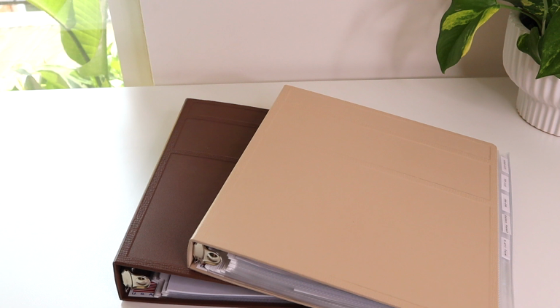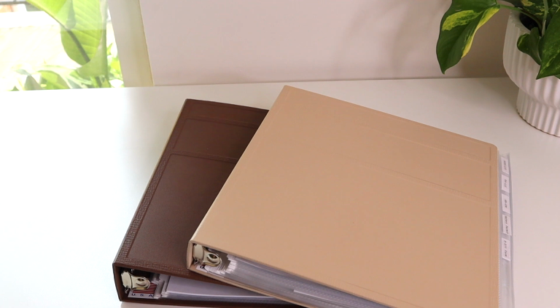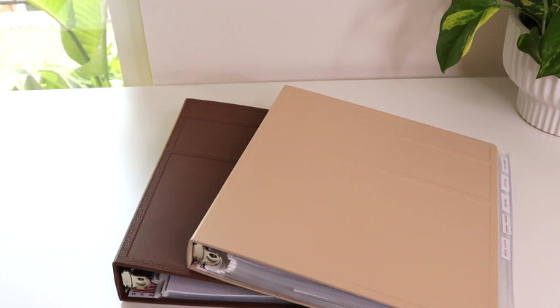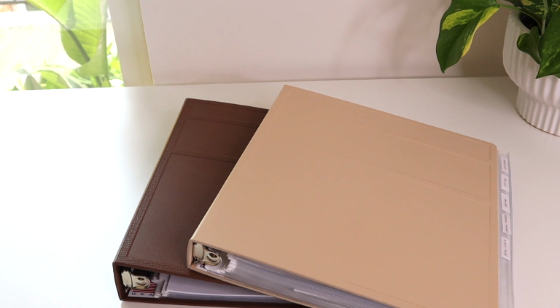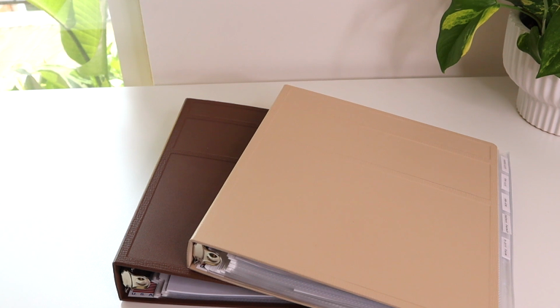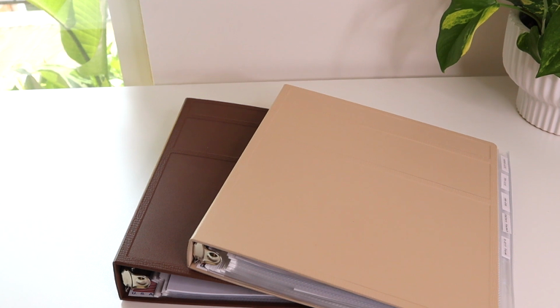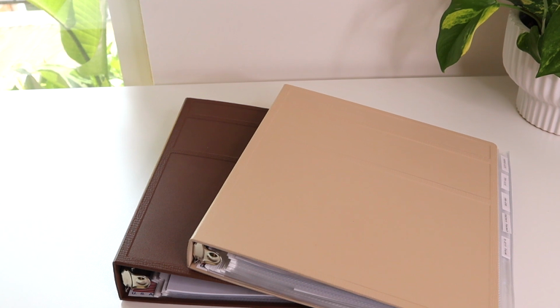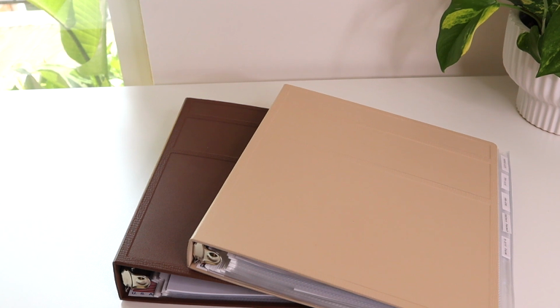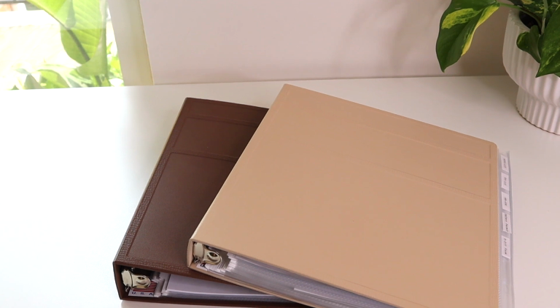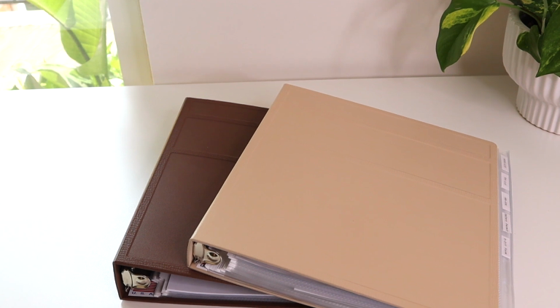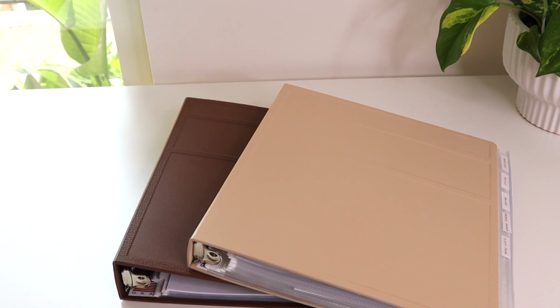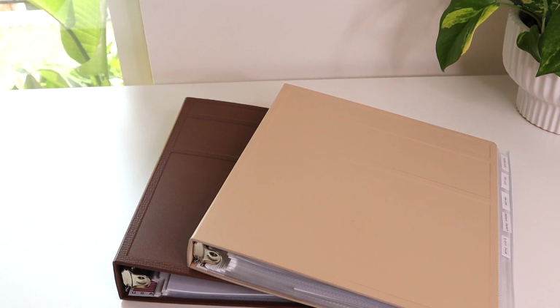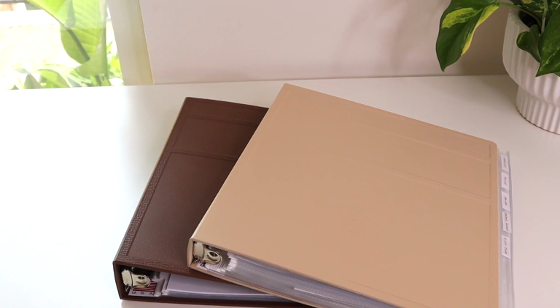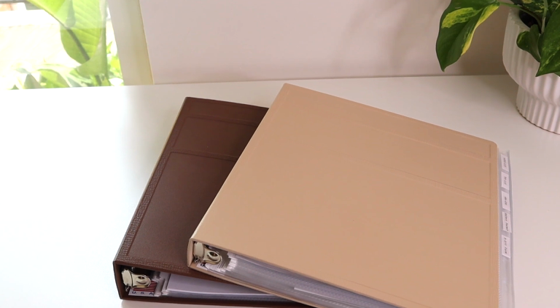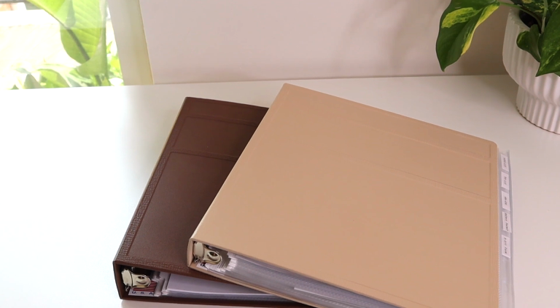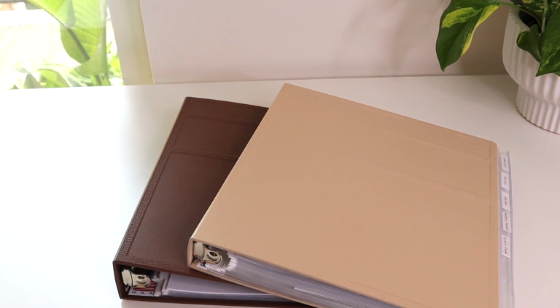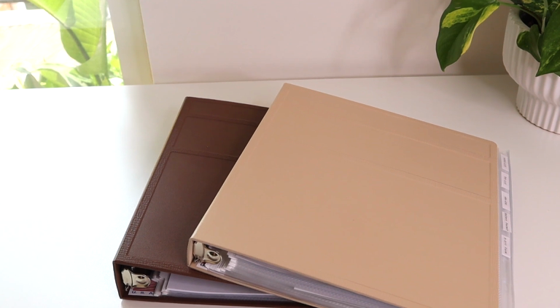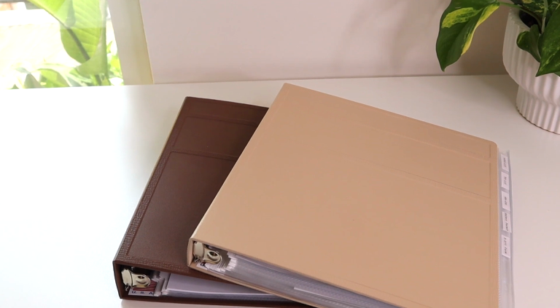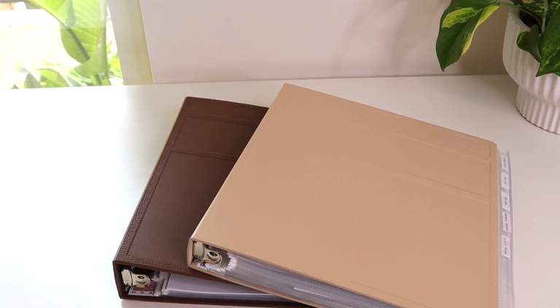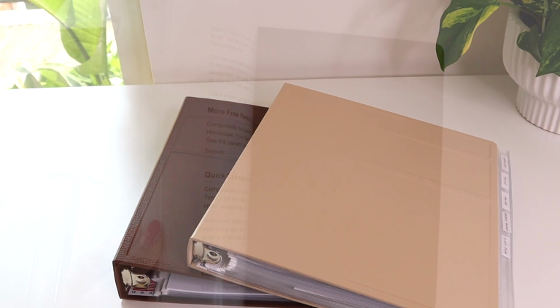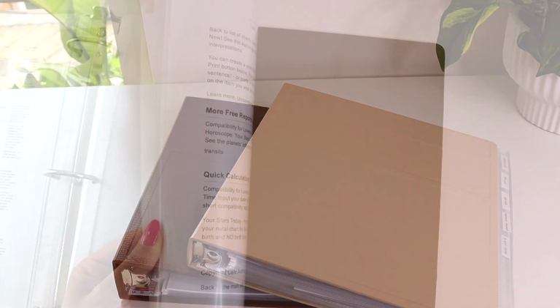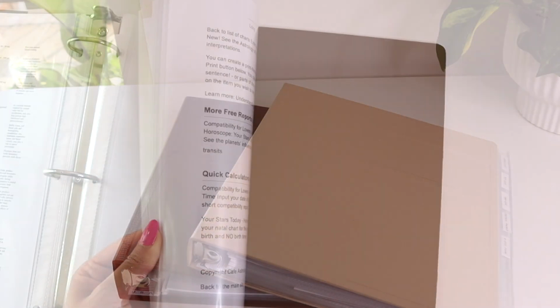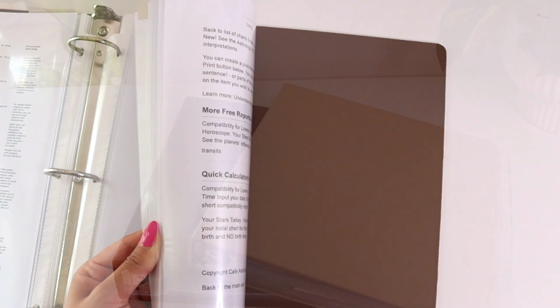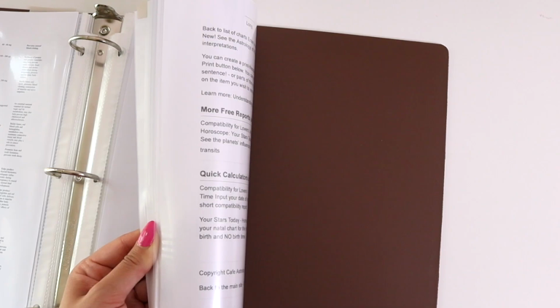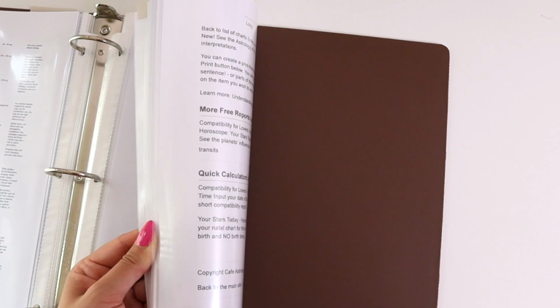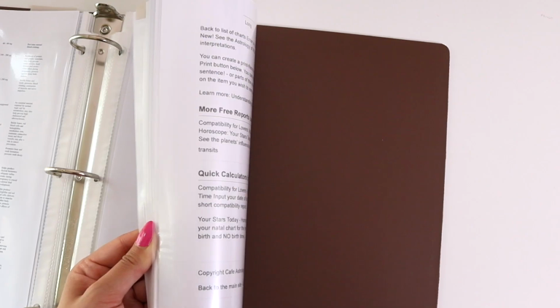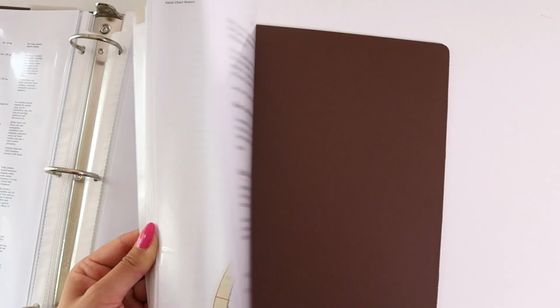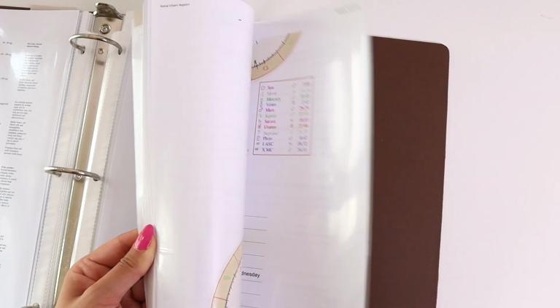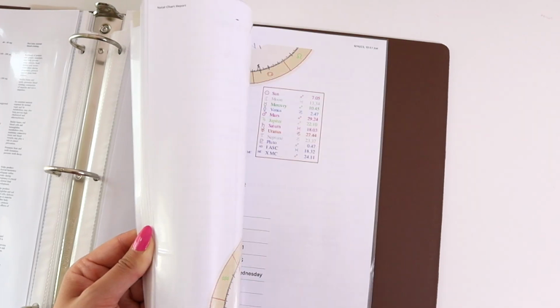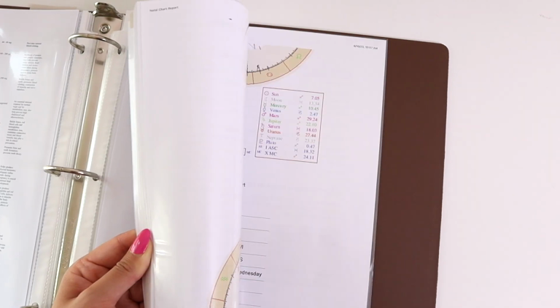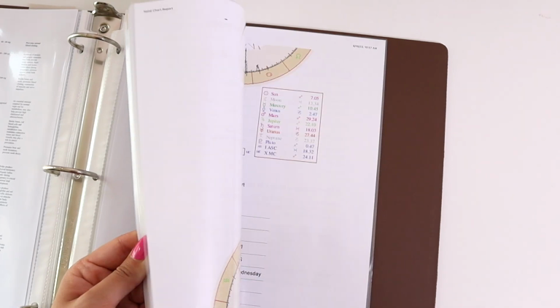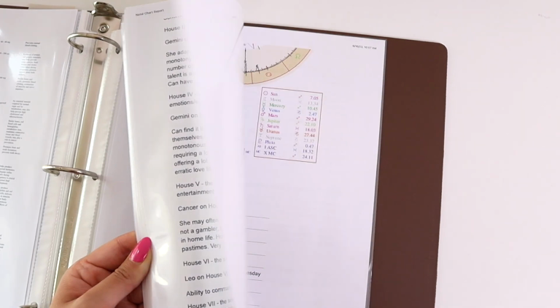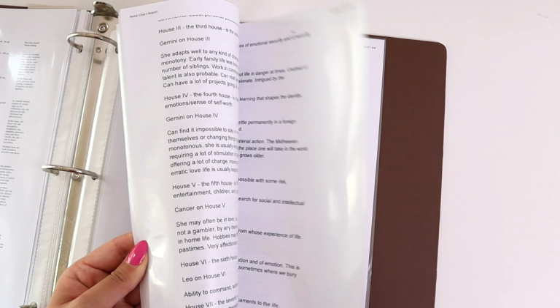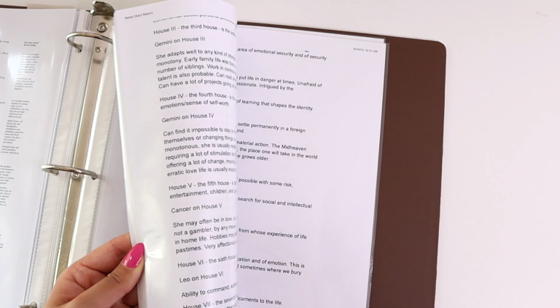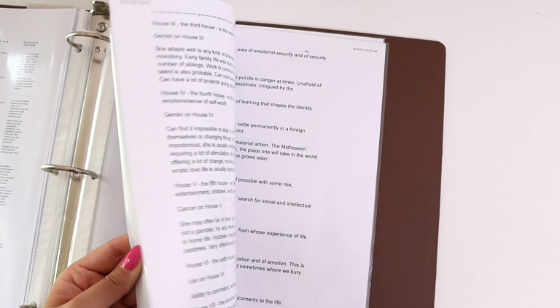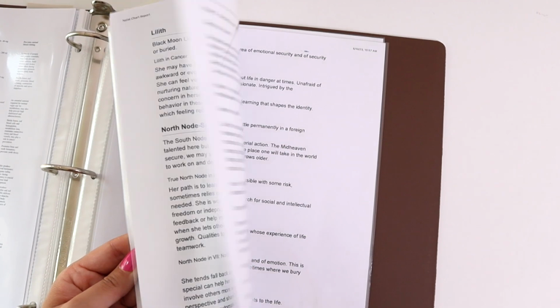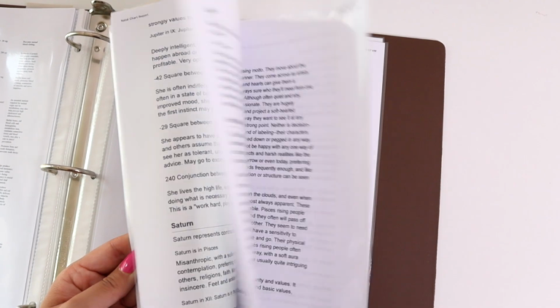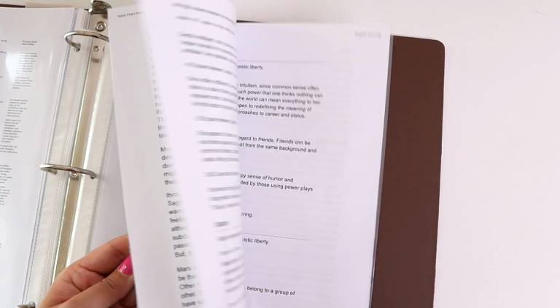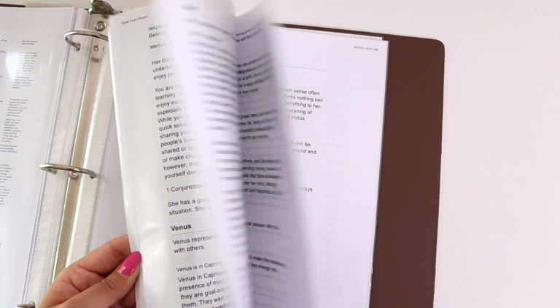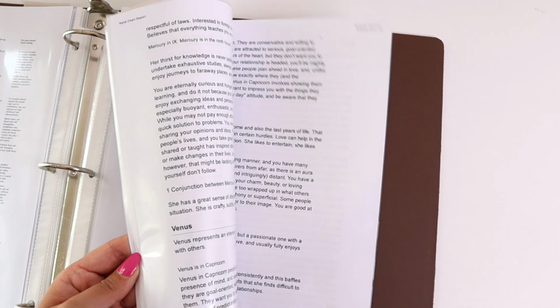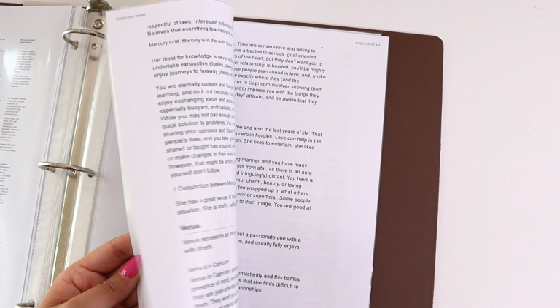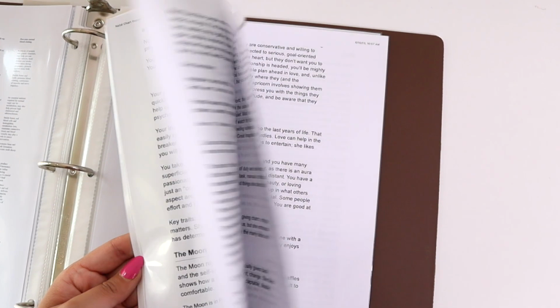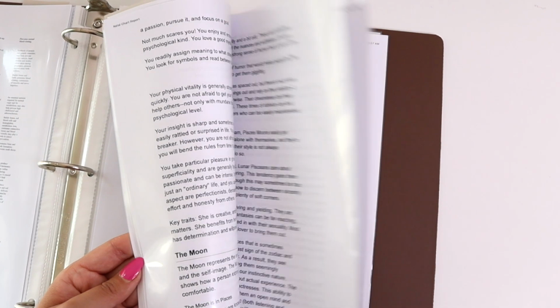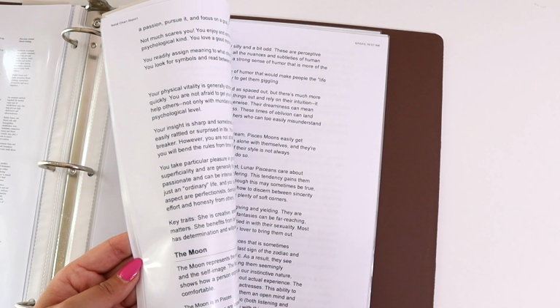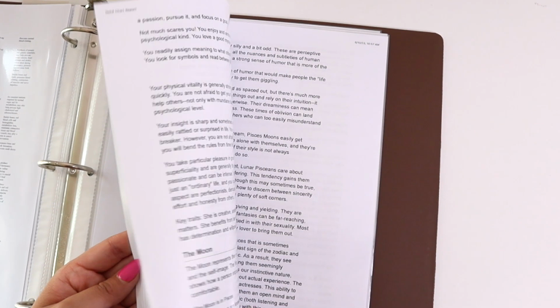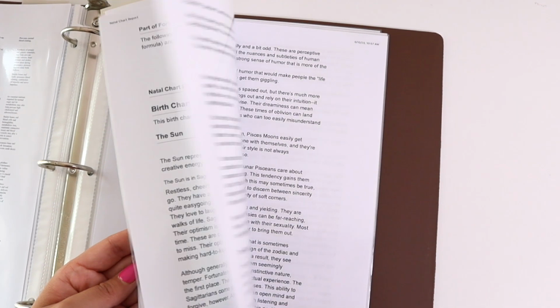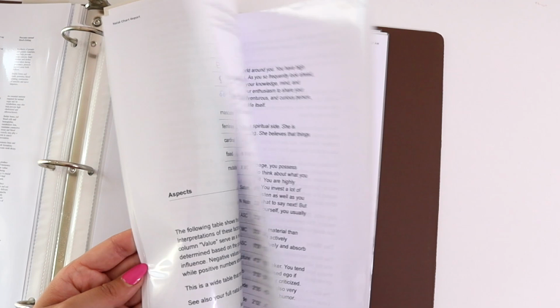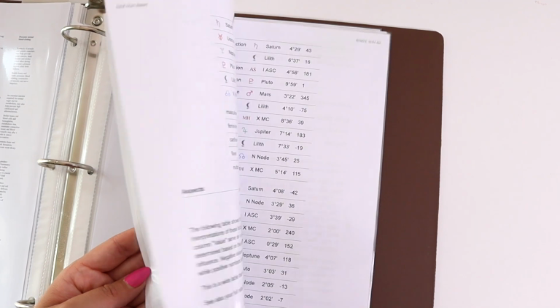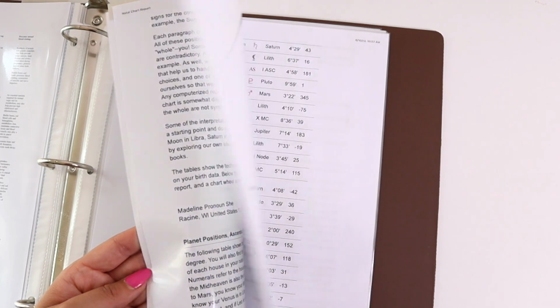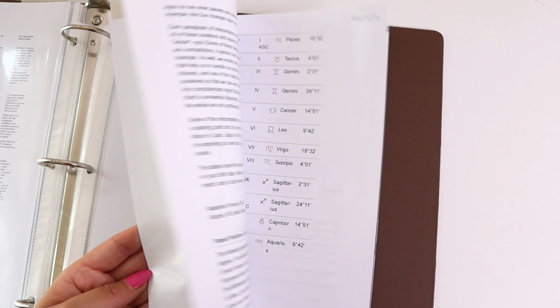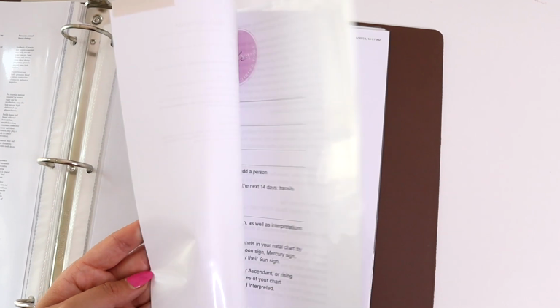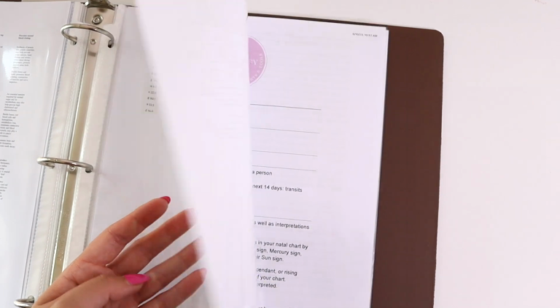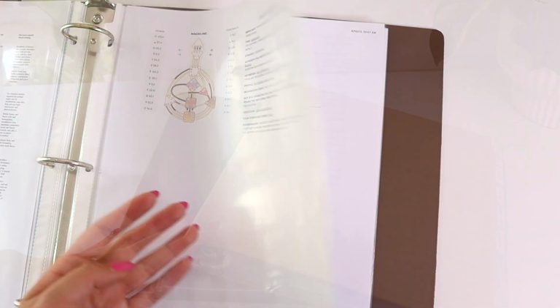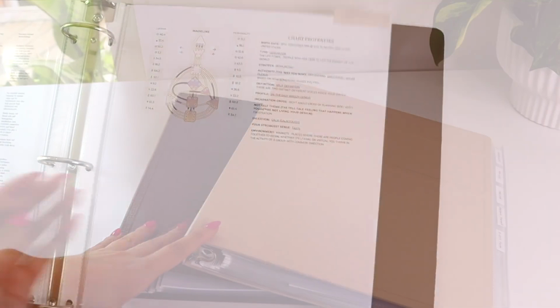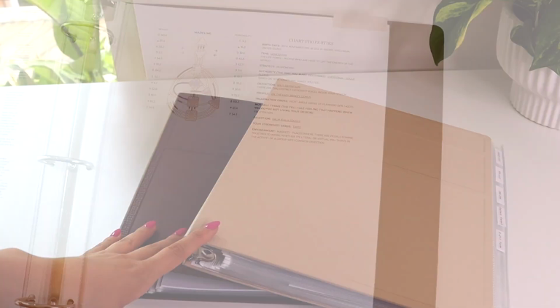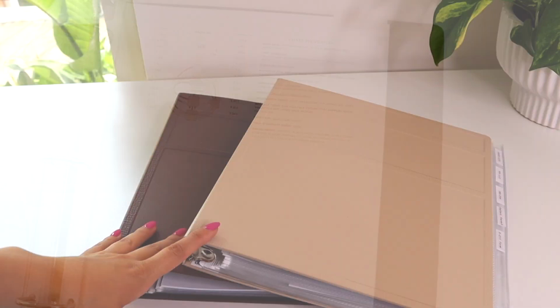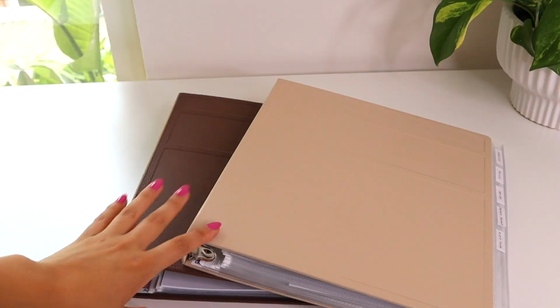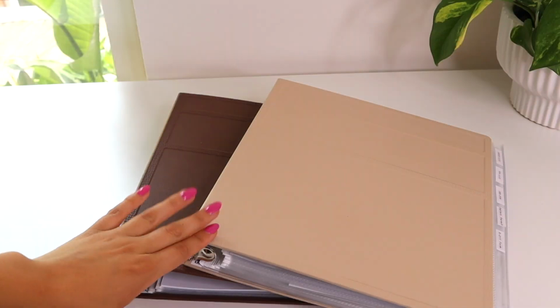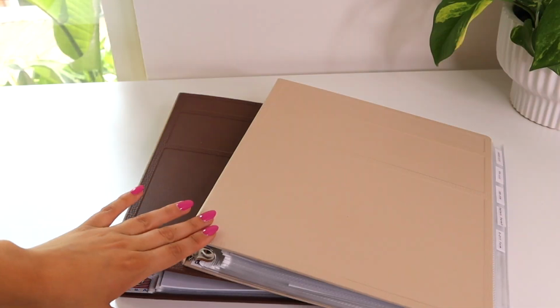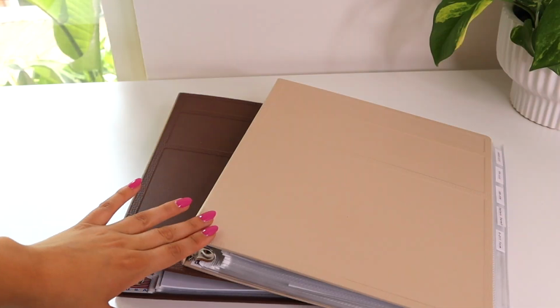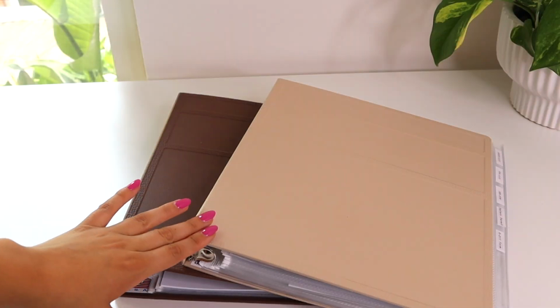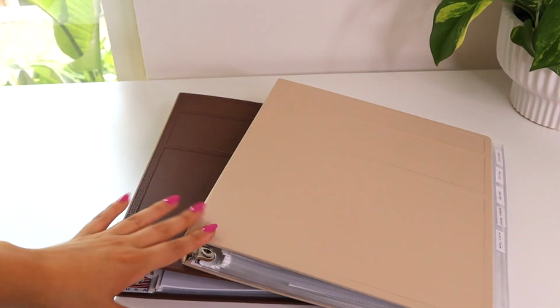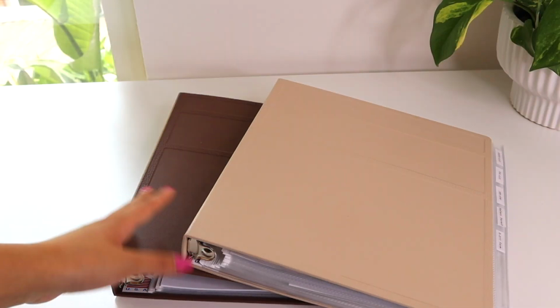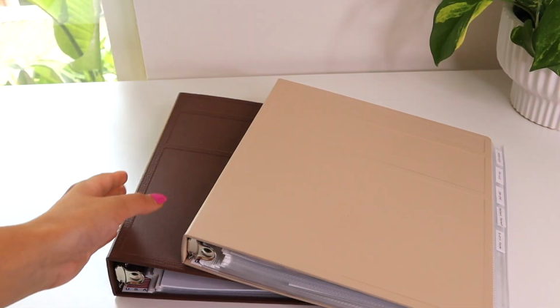Hello everyone, welcome back. I hope you're having a great day so far. Today I'm starting my household binder setup.